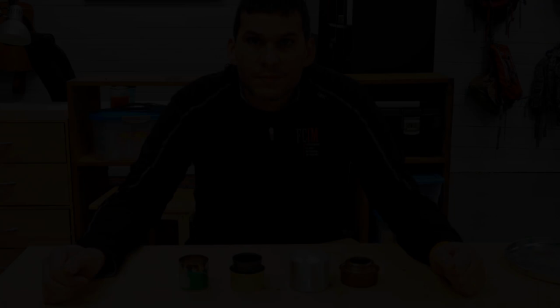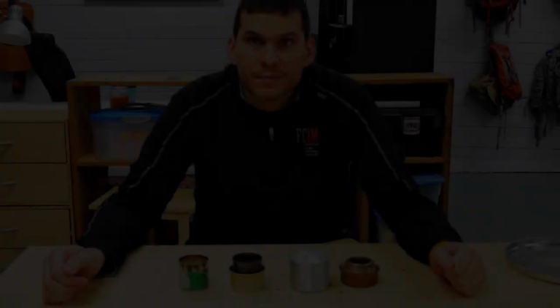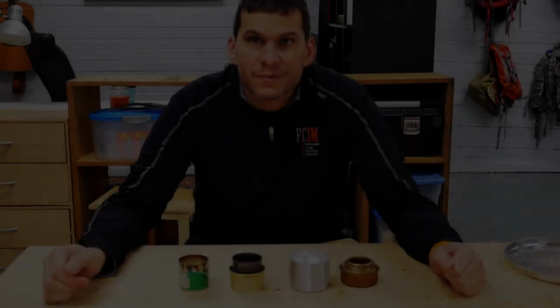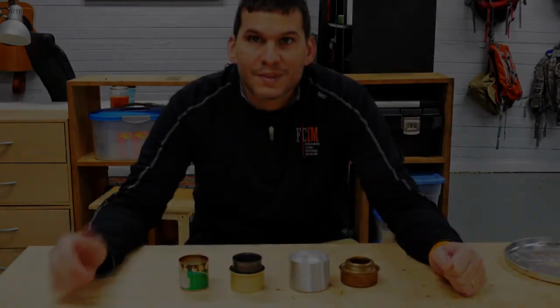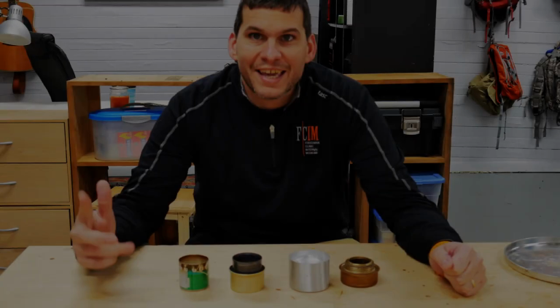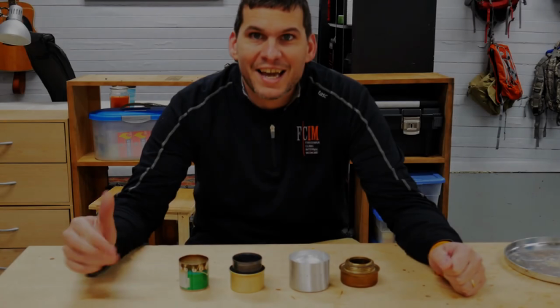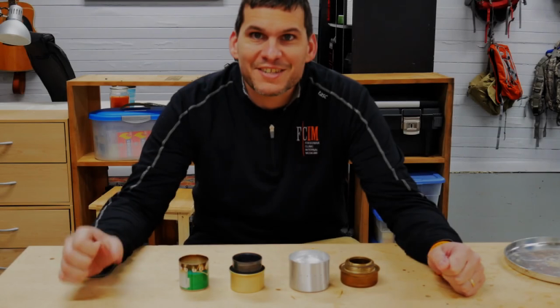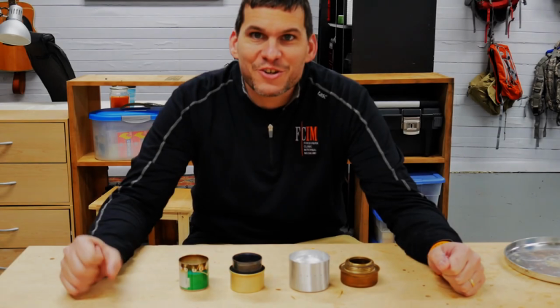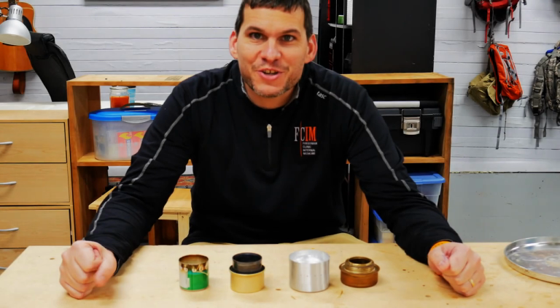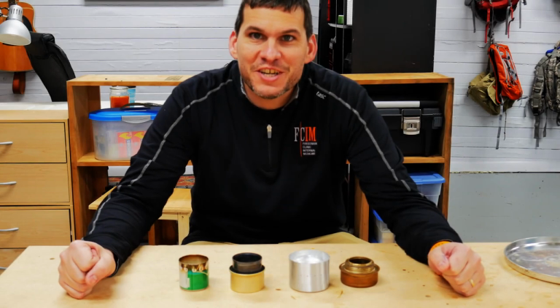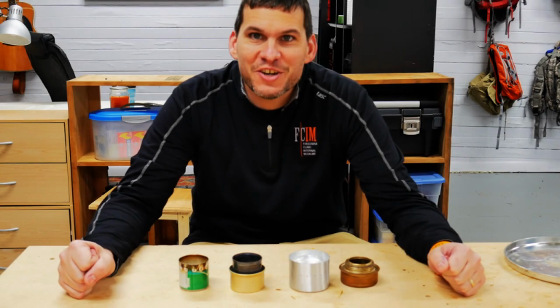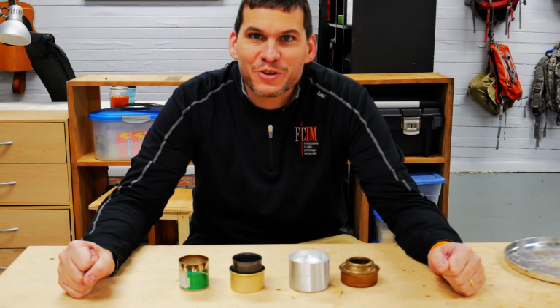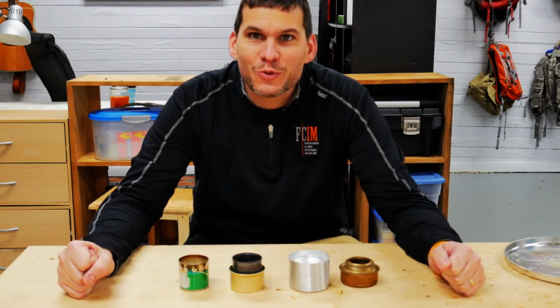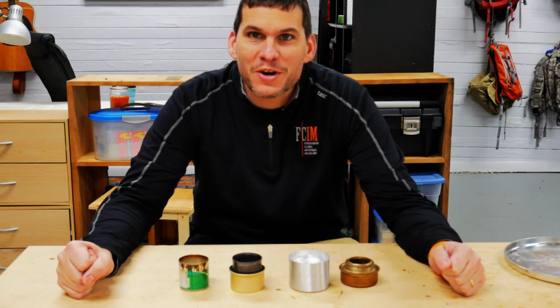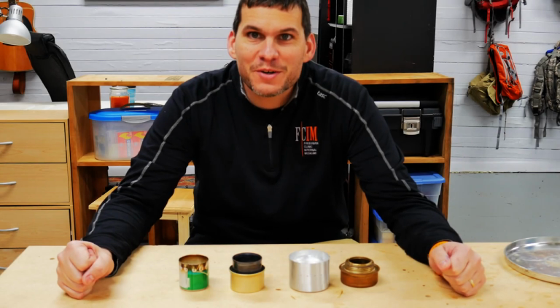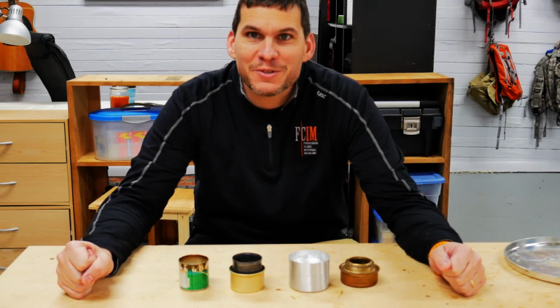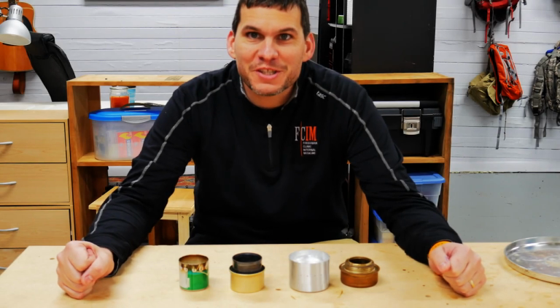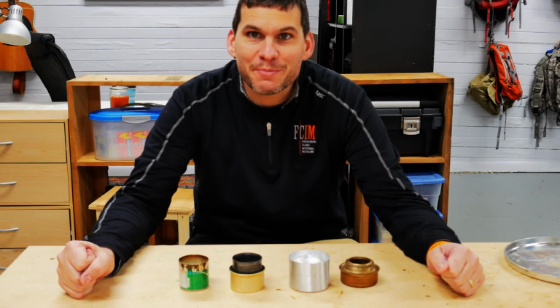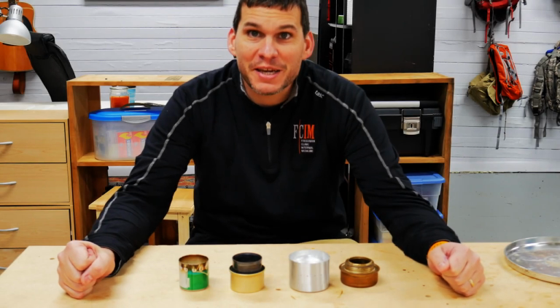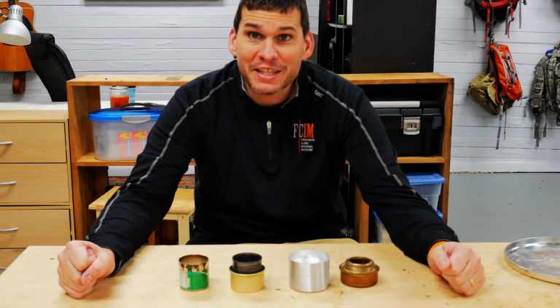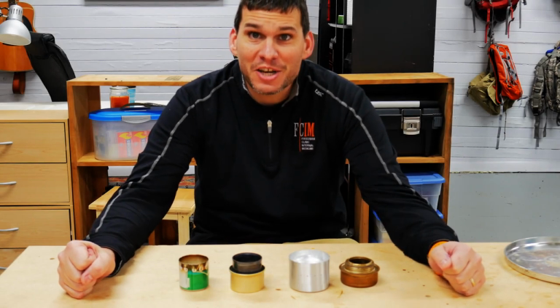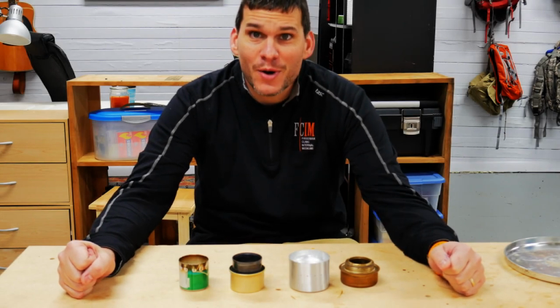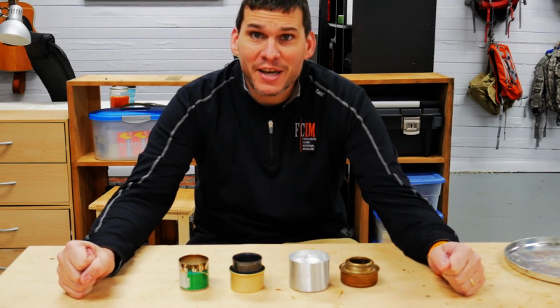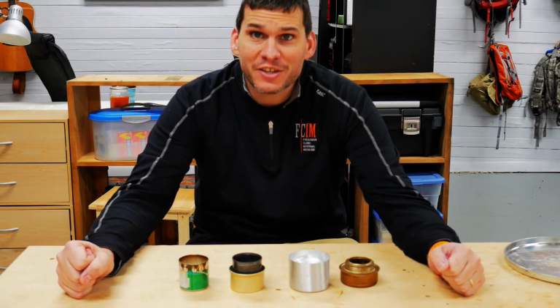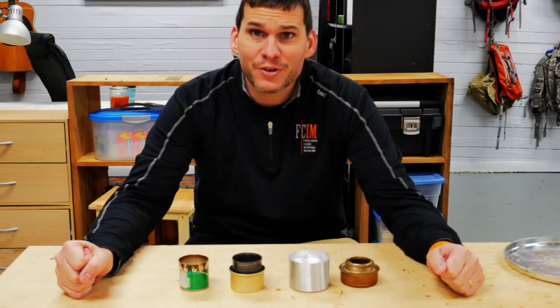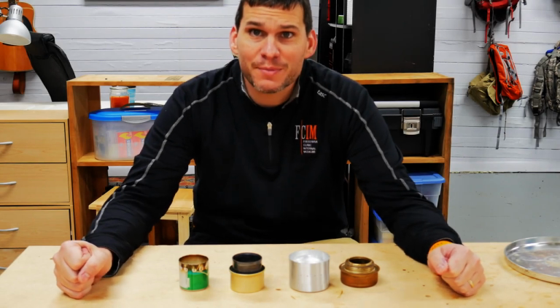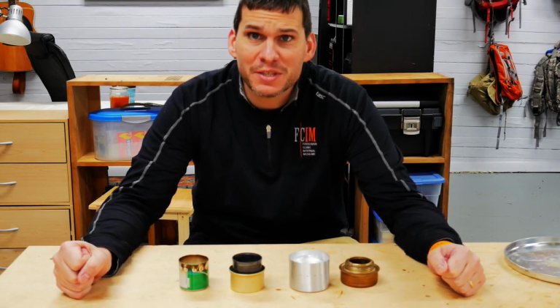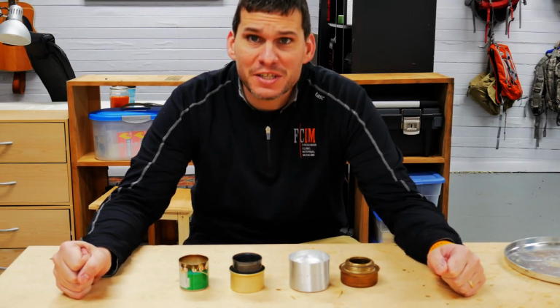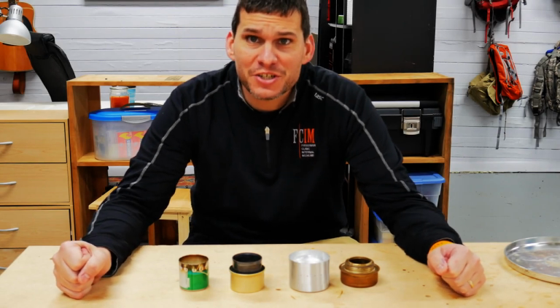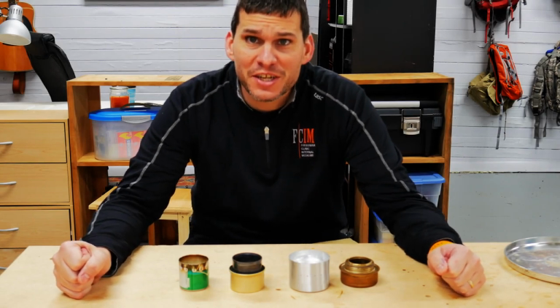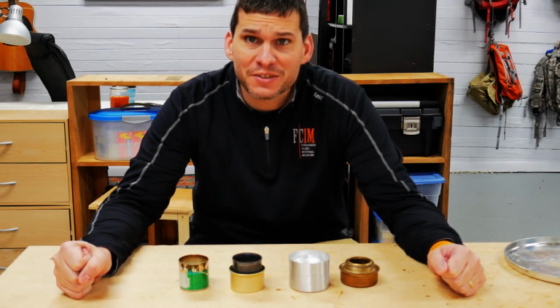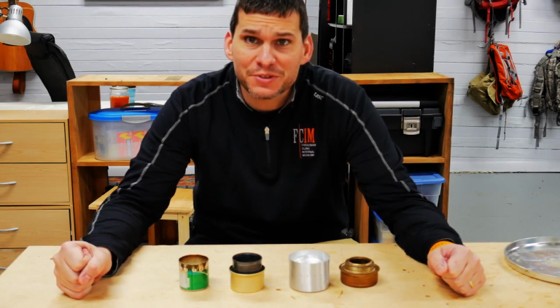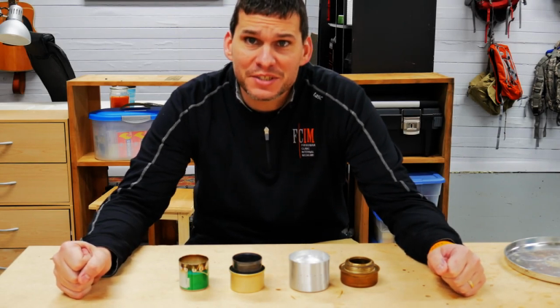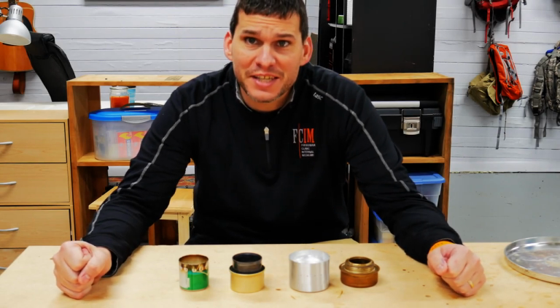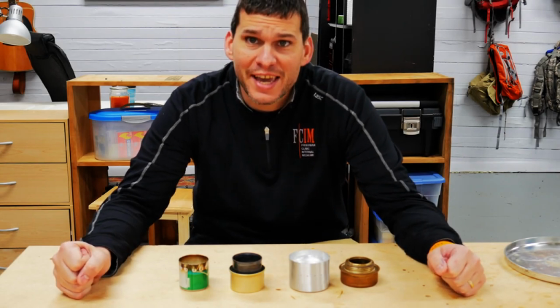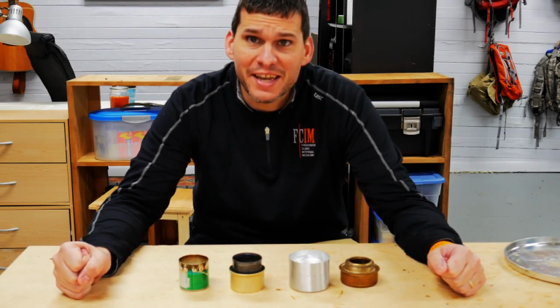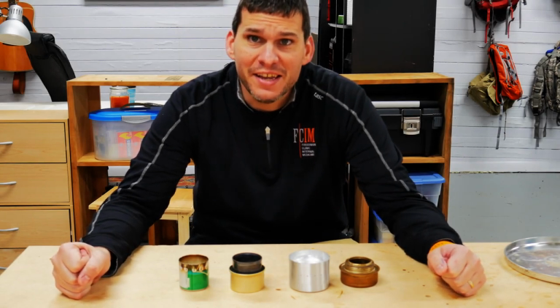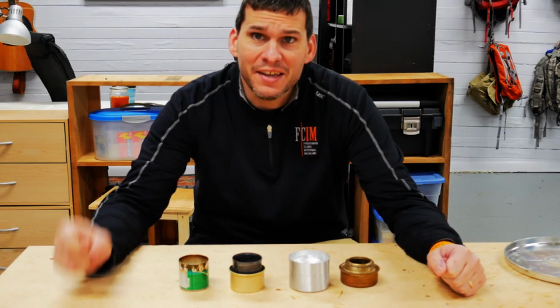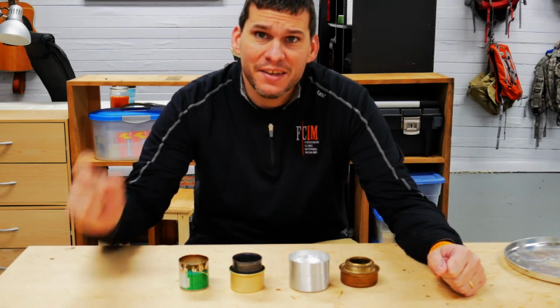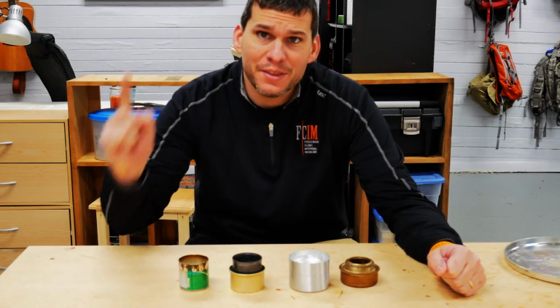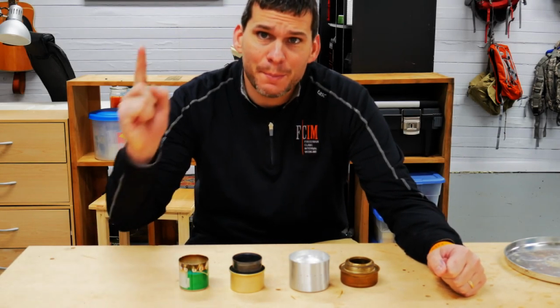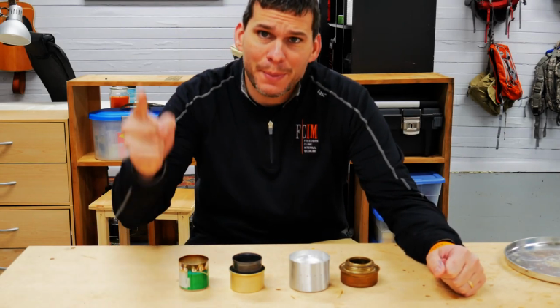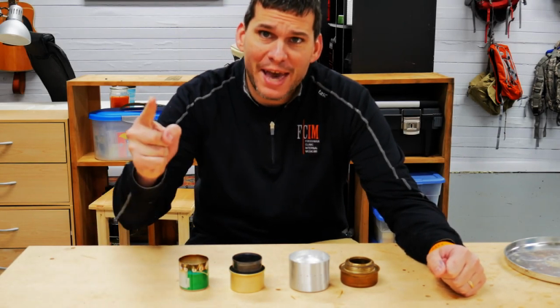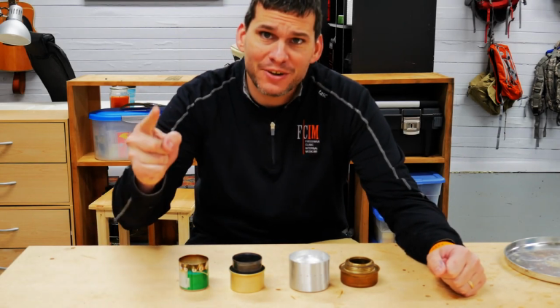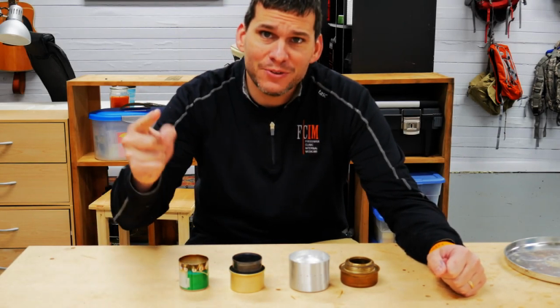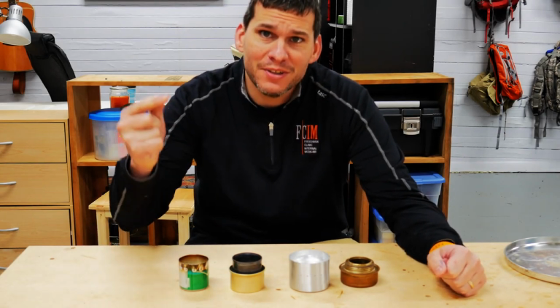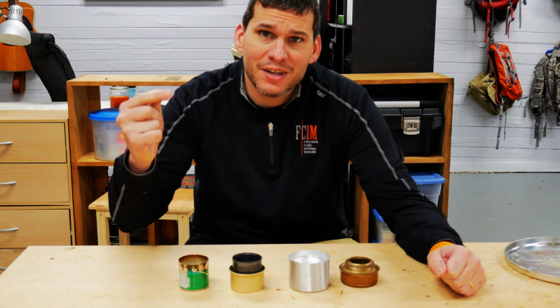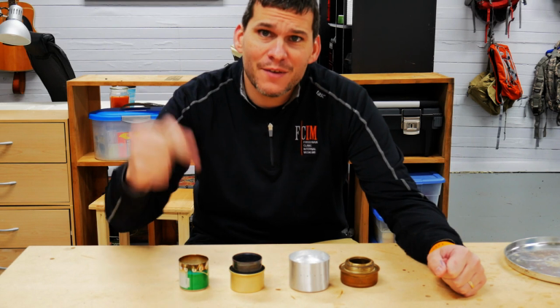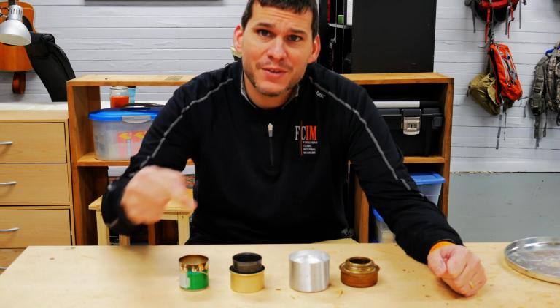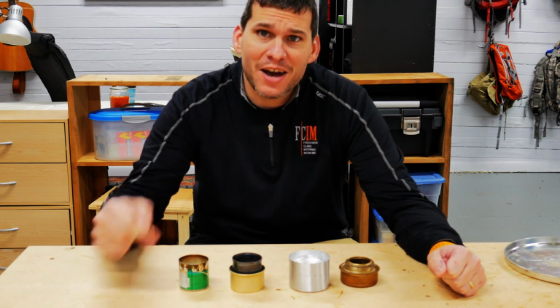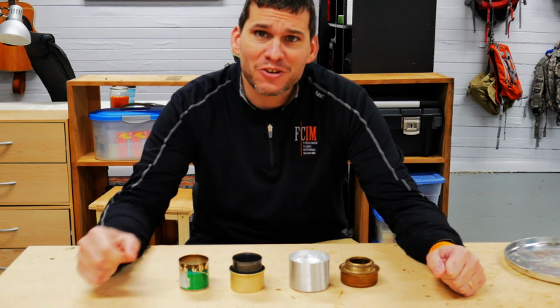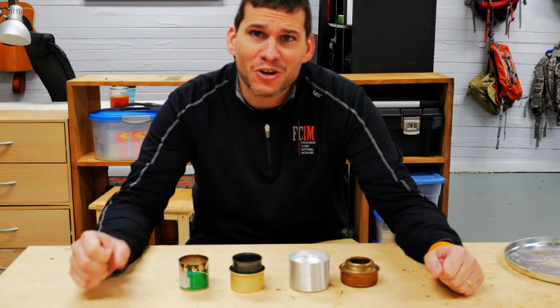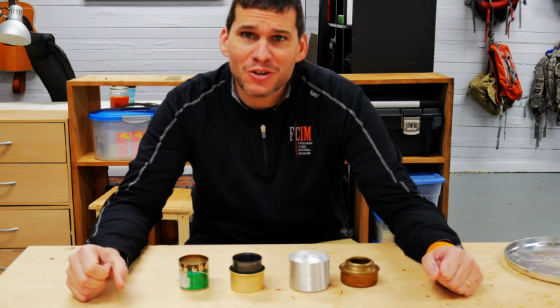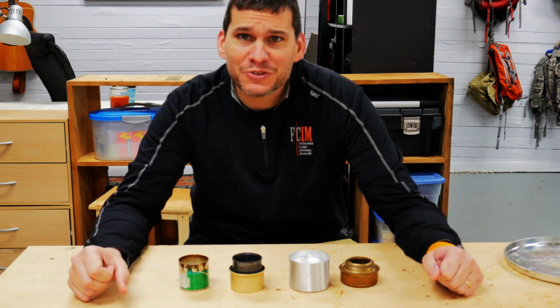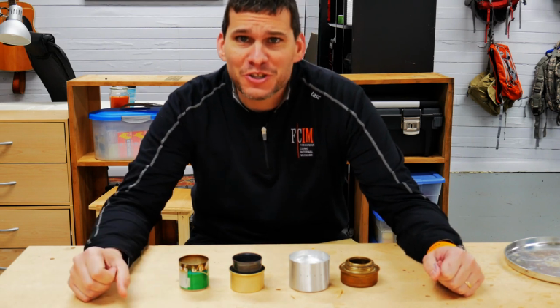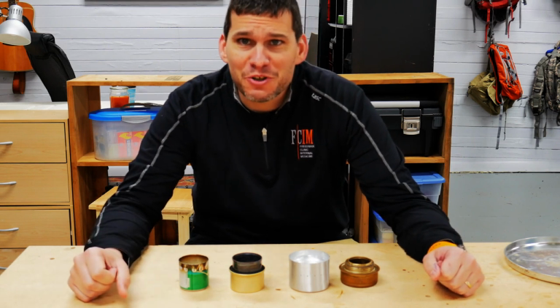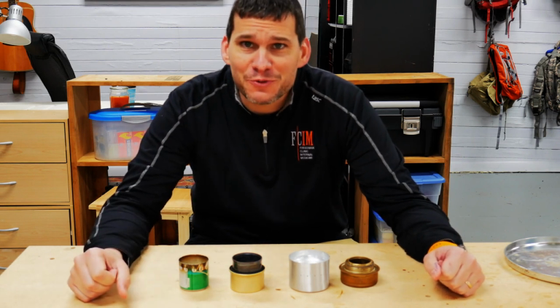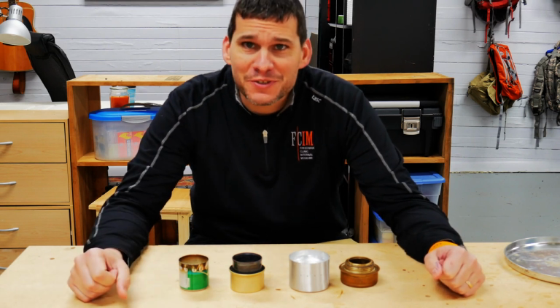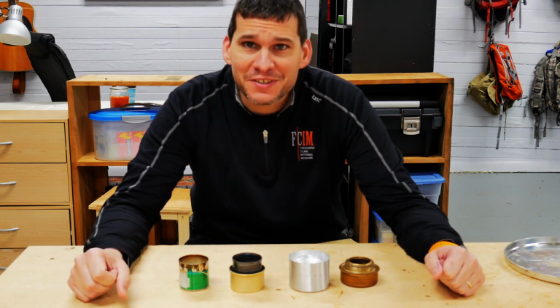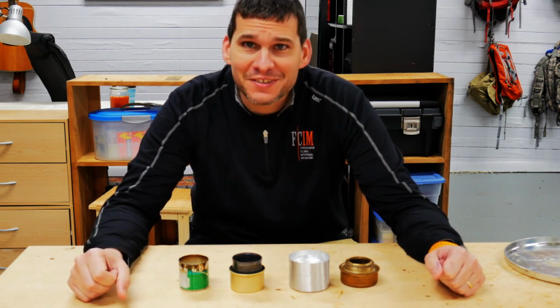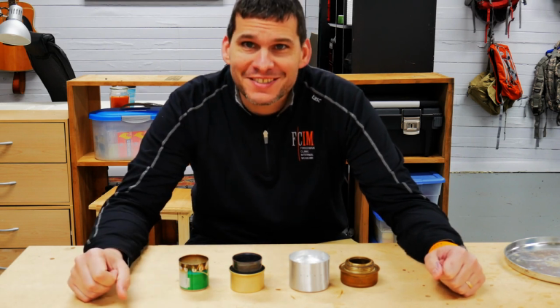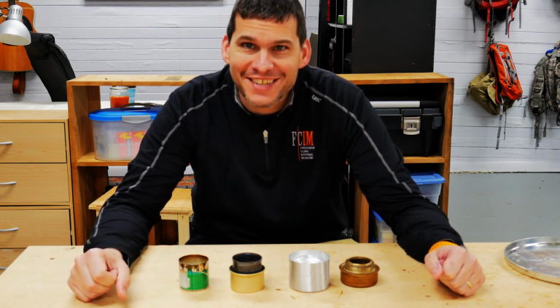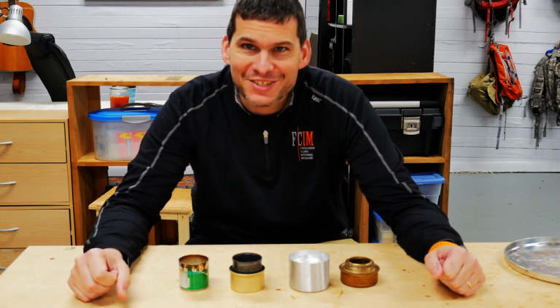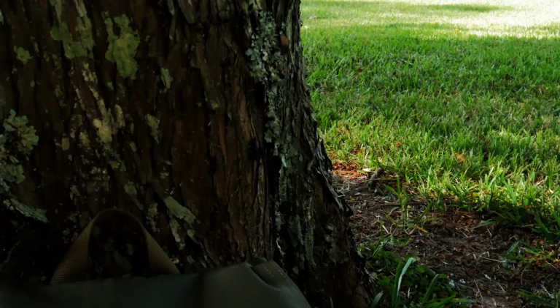Hey guys, Ernie here and welcome to the Paleo Hiker MD channel. Today, the battle of the alcohol stoves. Stay tuned.